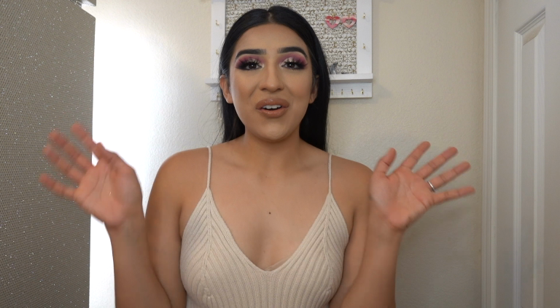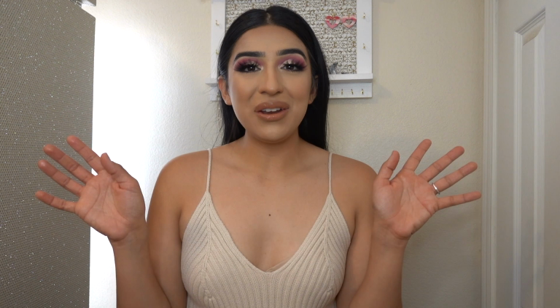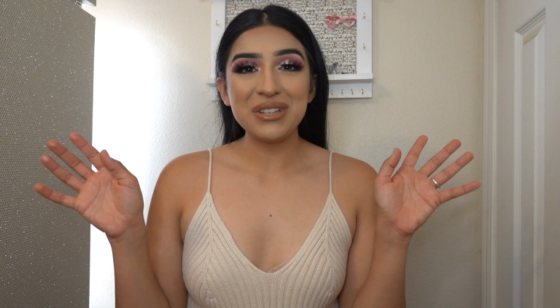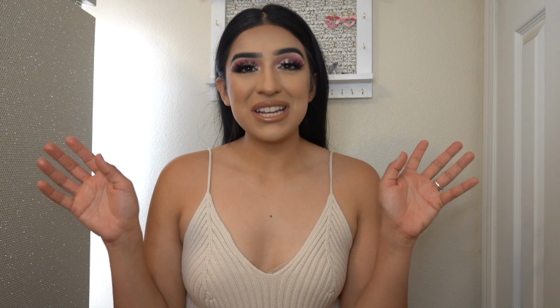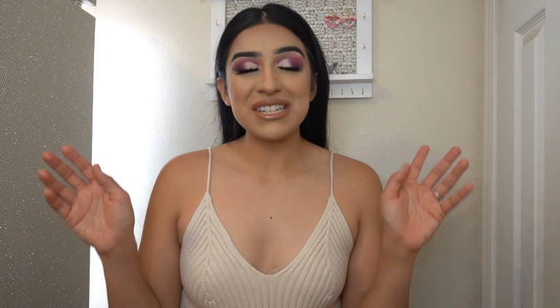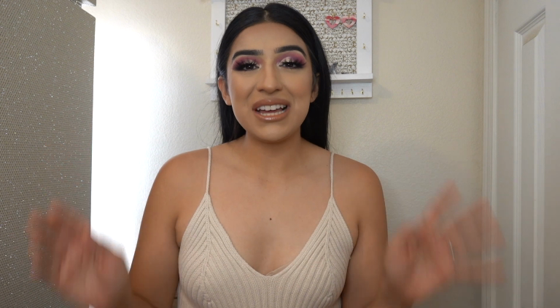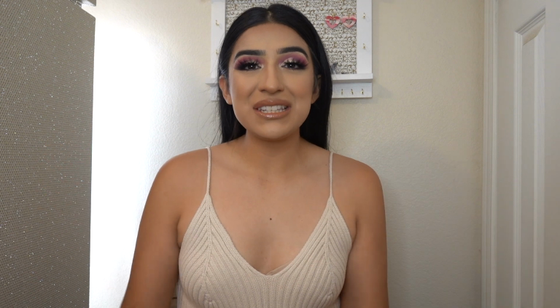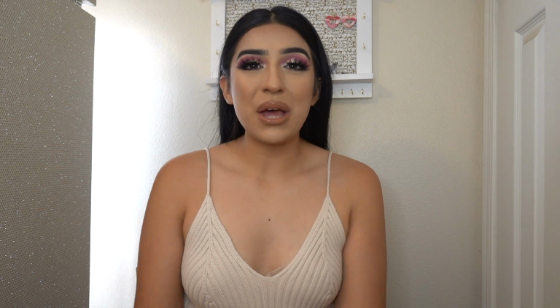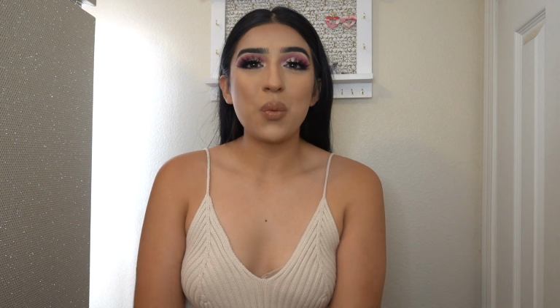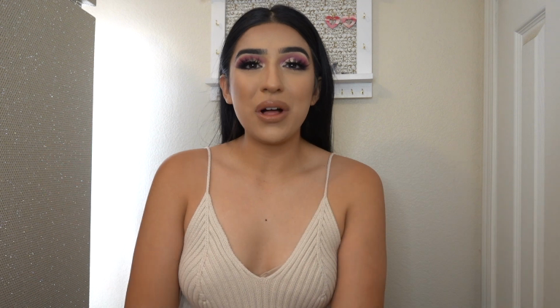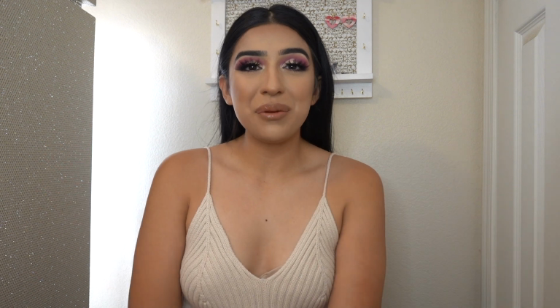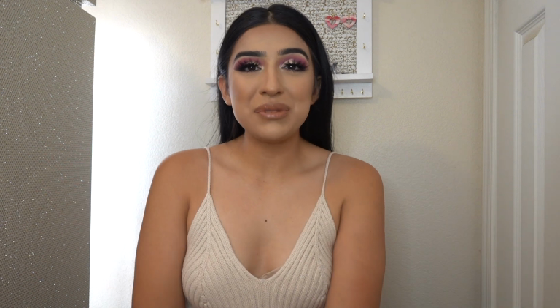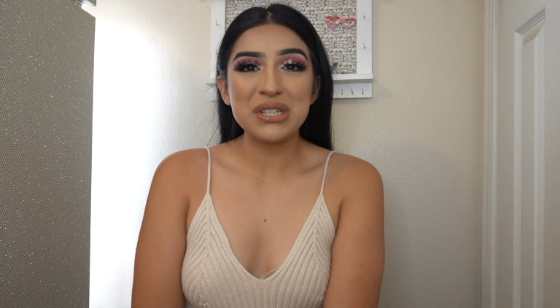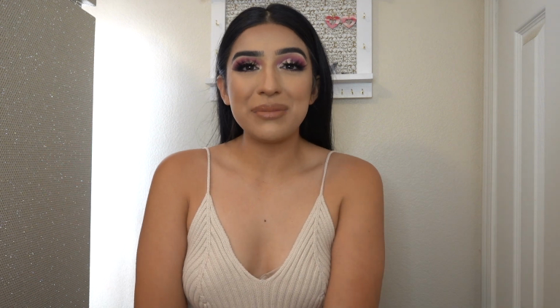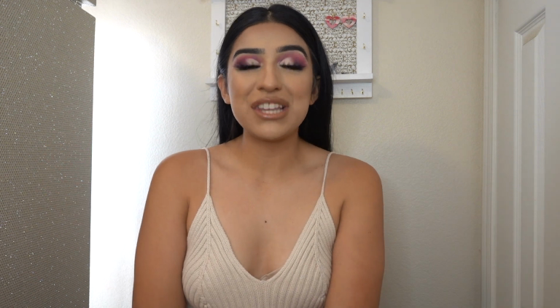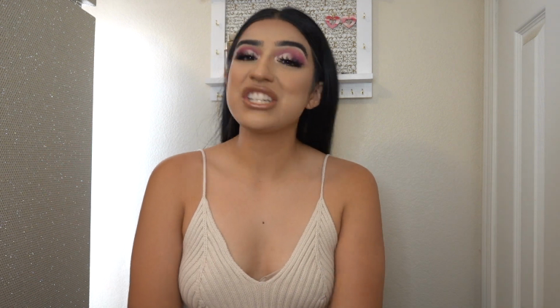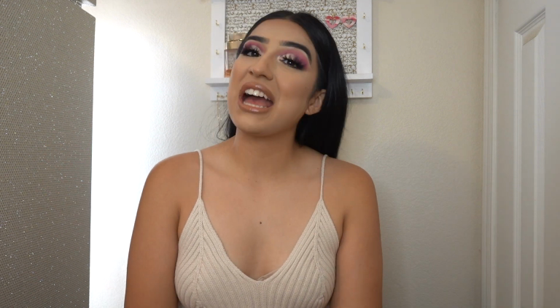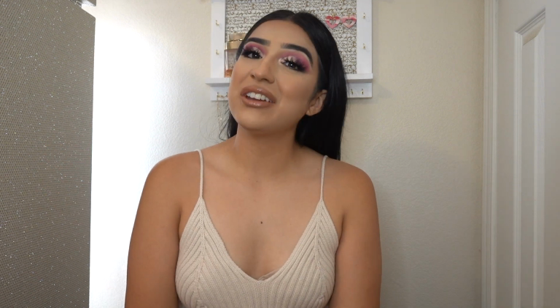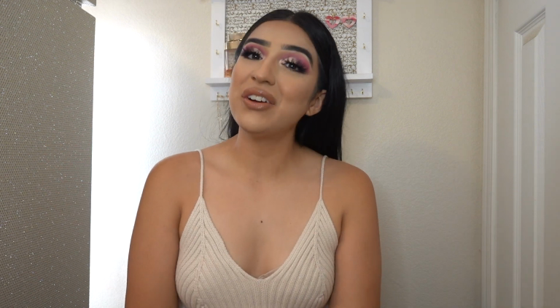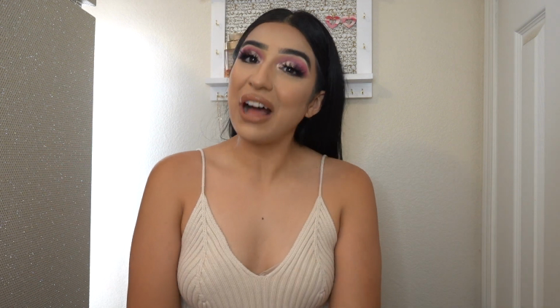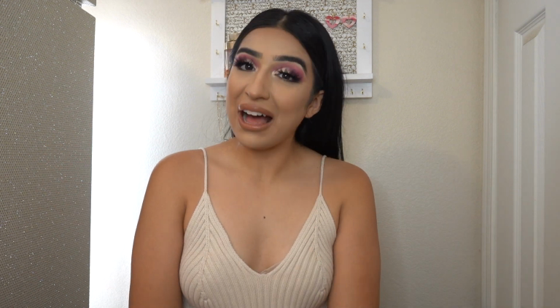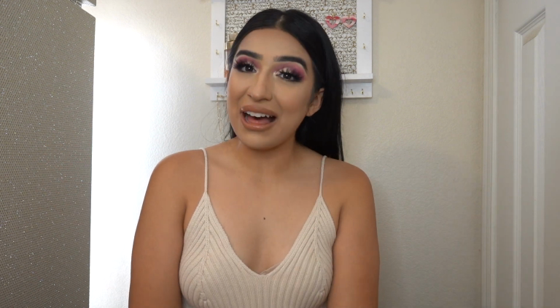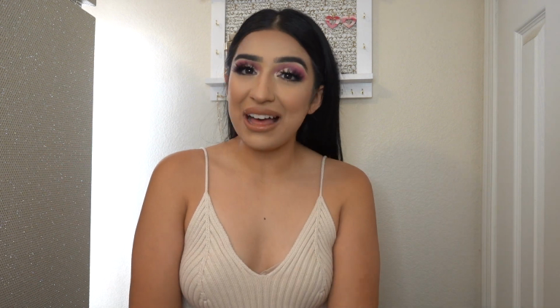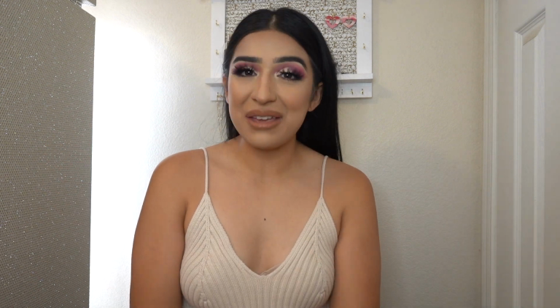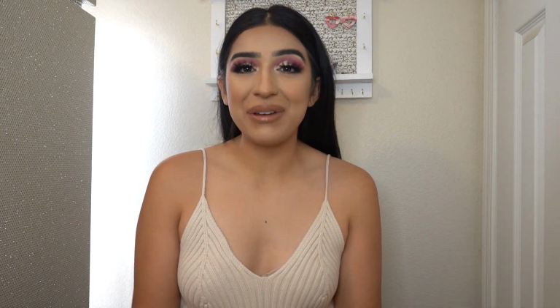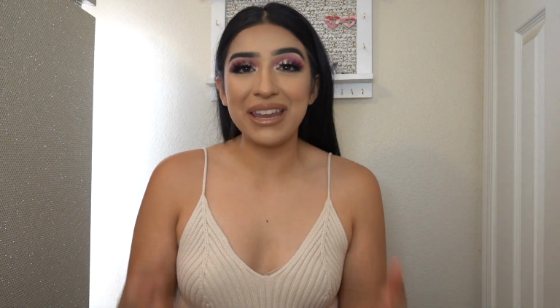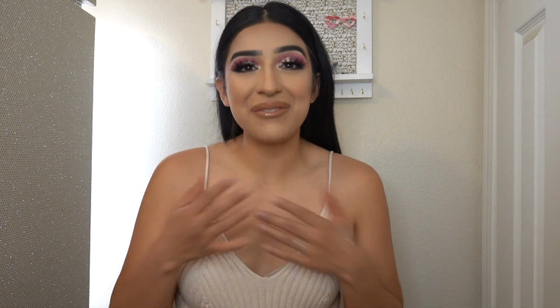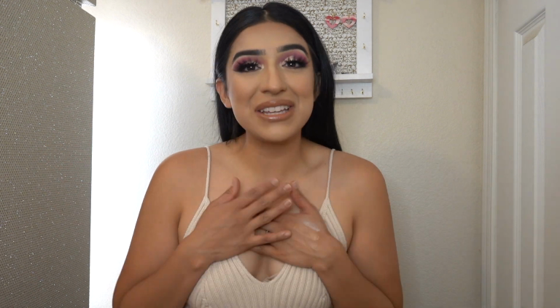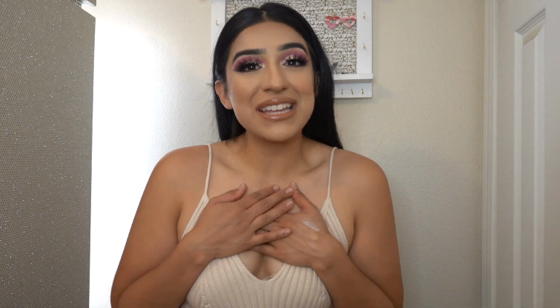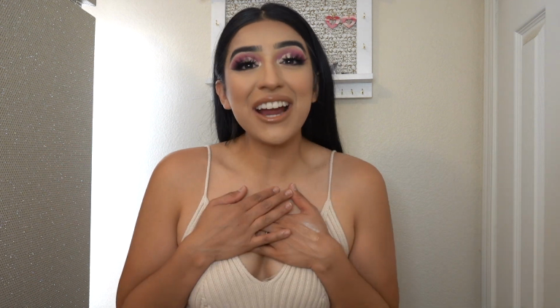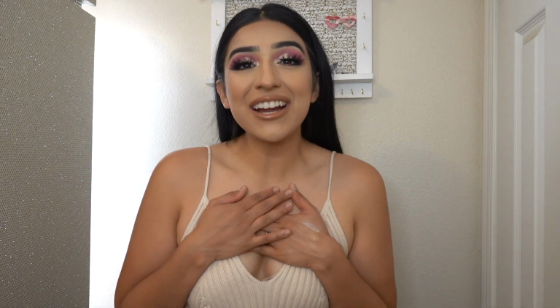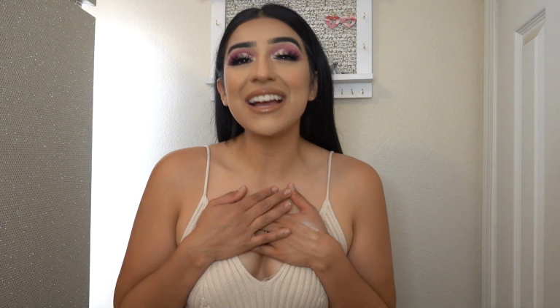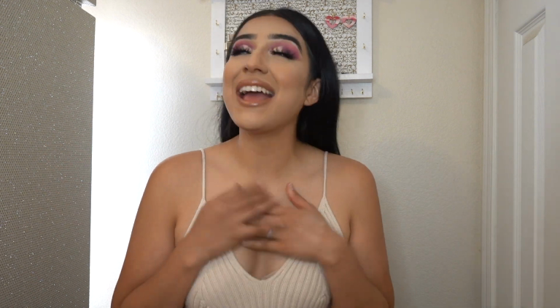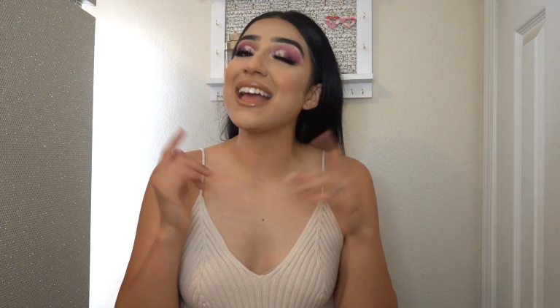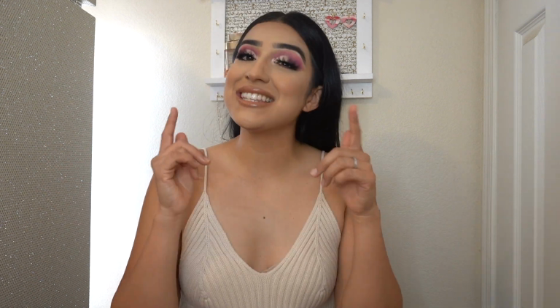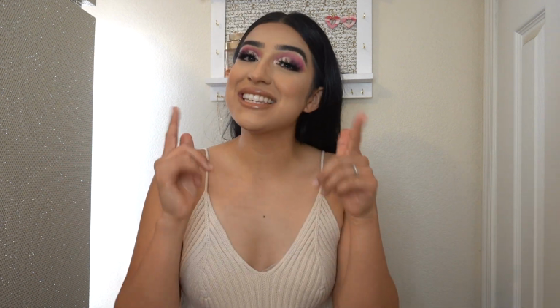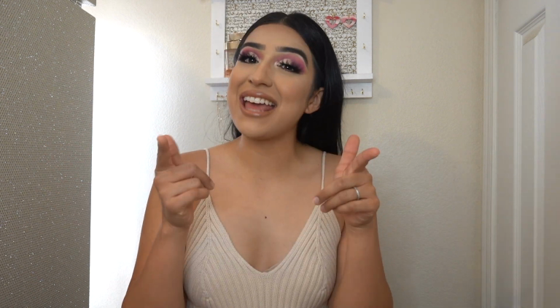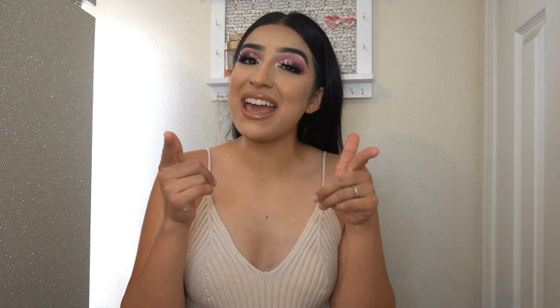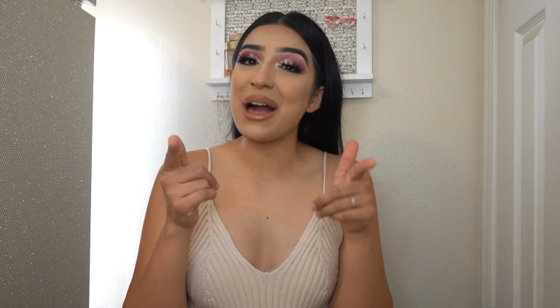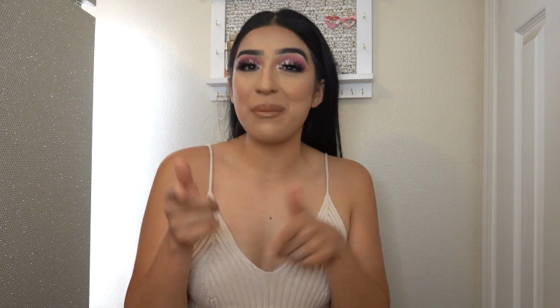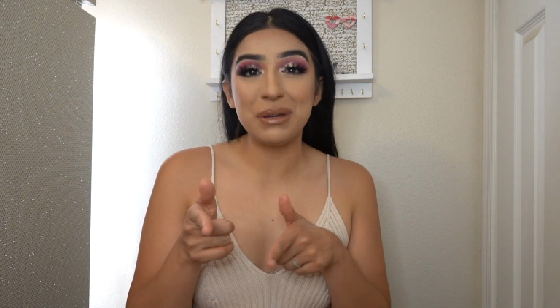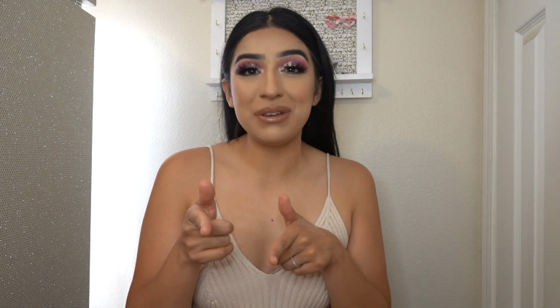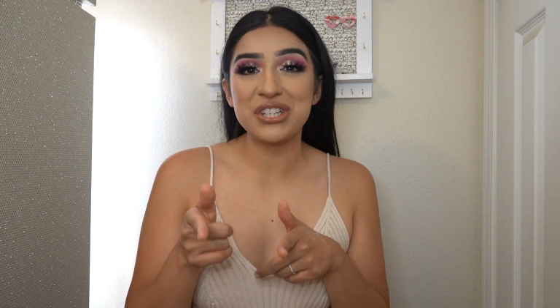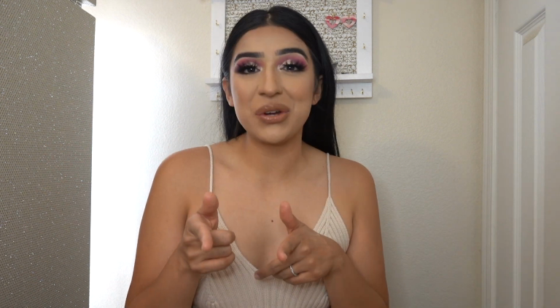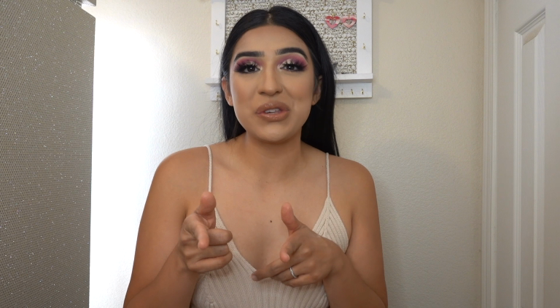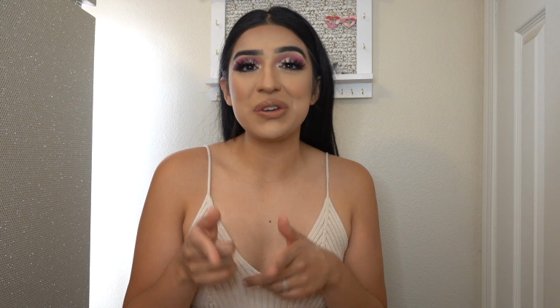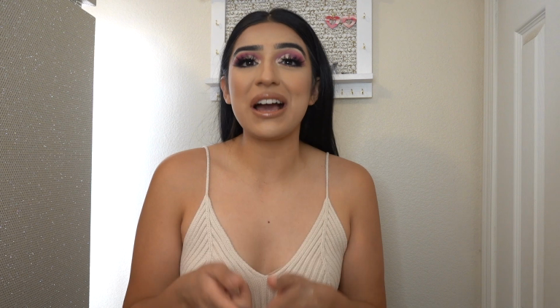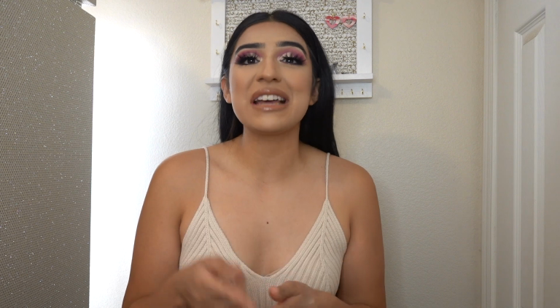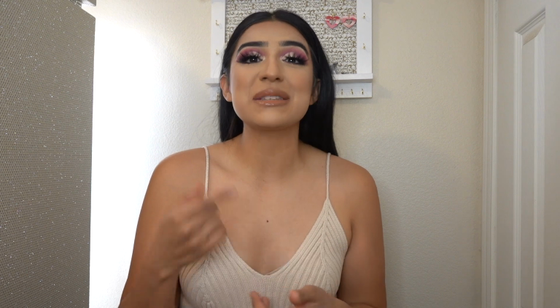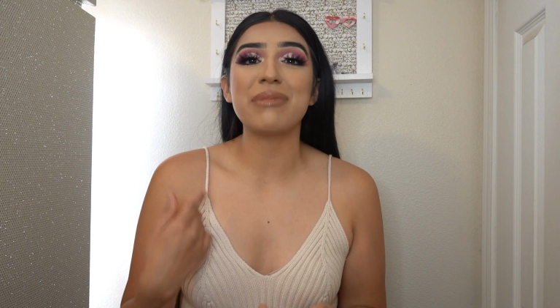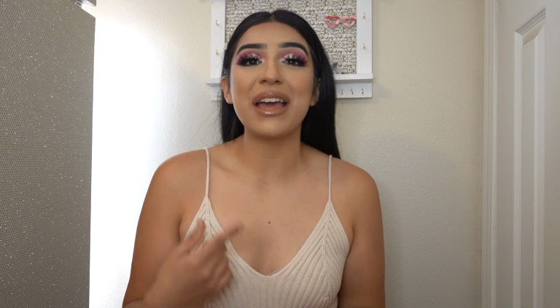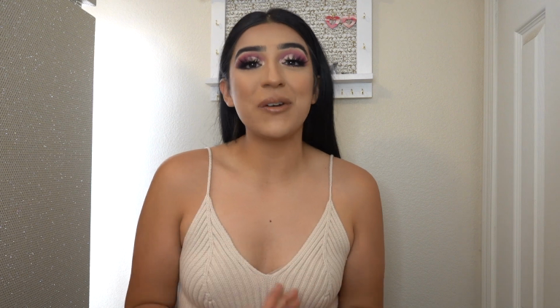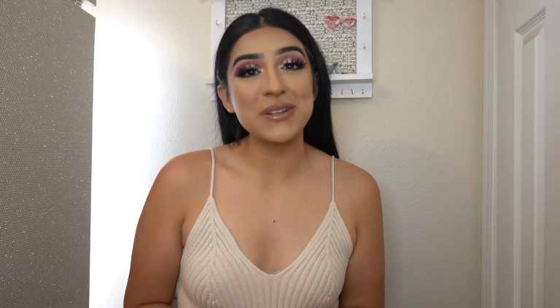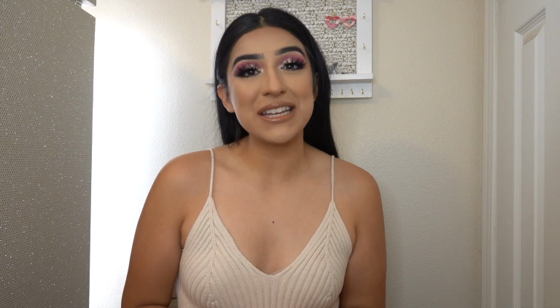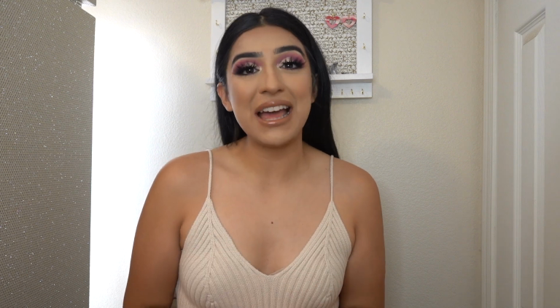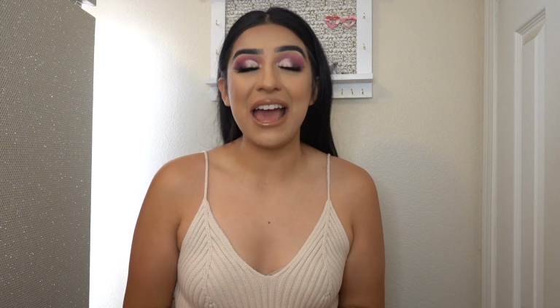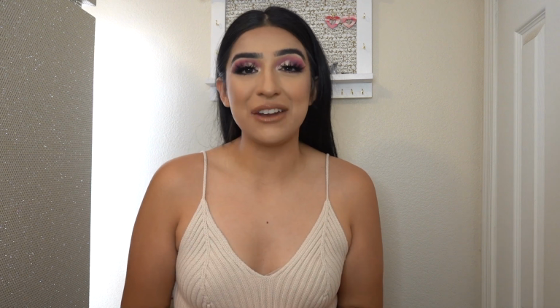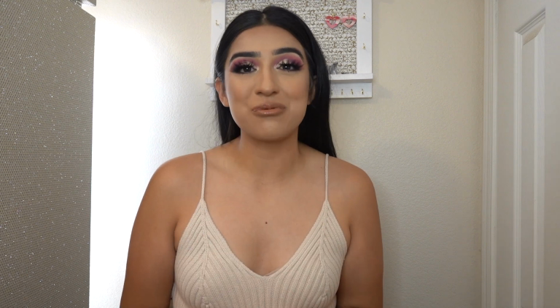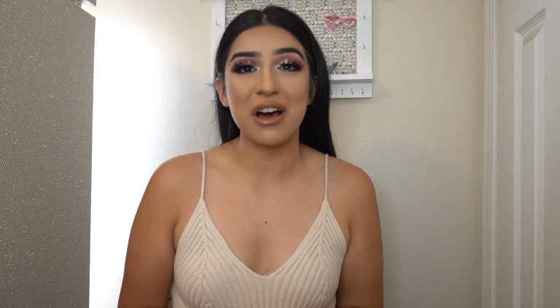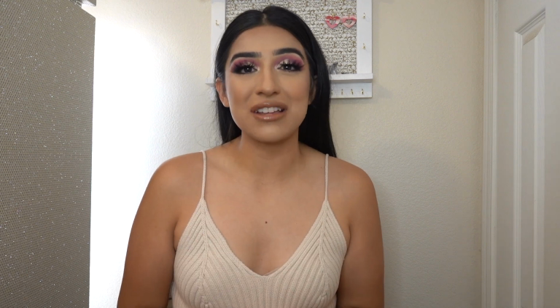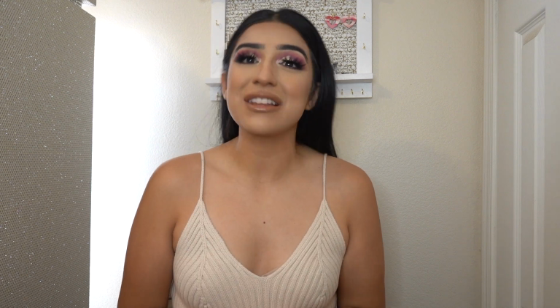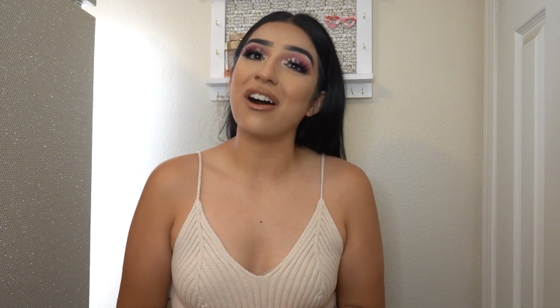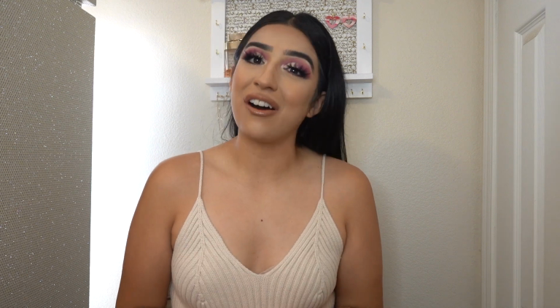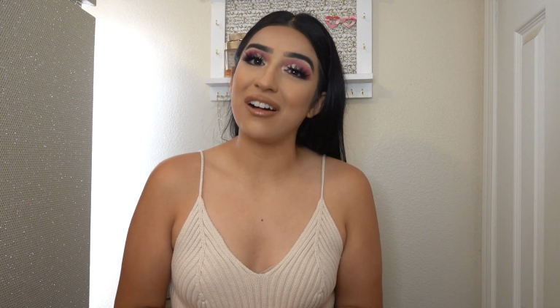Hola muchachas, welcome to my channel. Hi, my name is Erika and today I'm going to be showing you guys my Ulta and Ross haul.